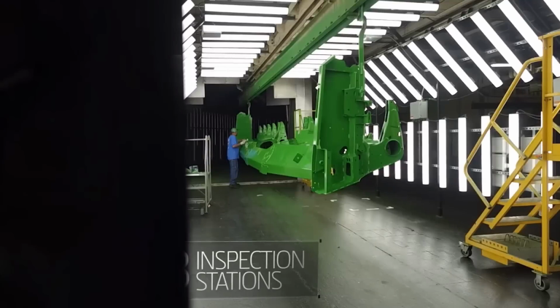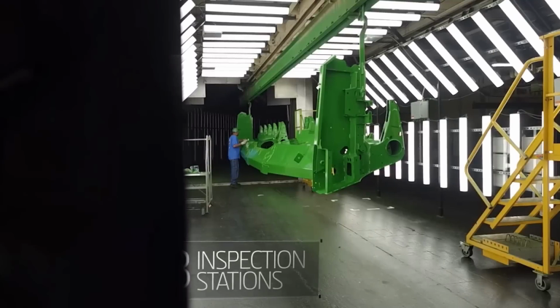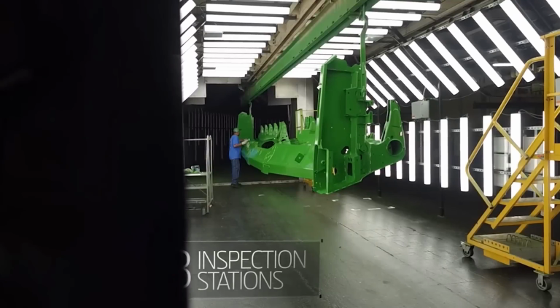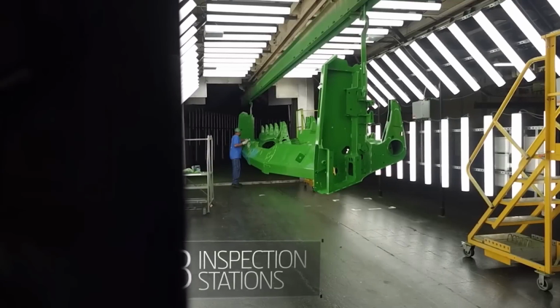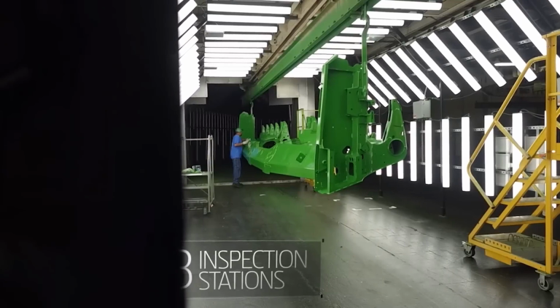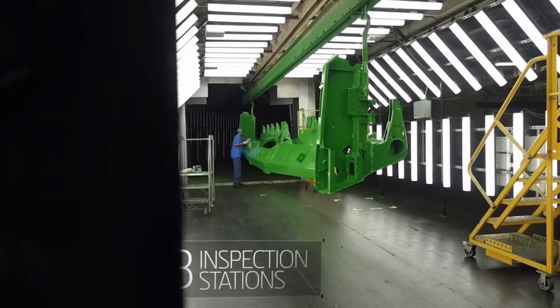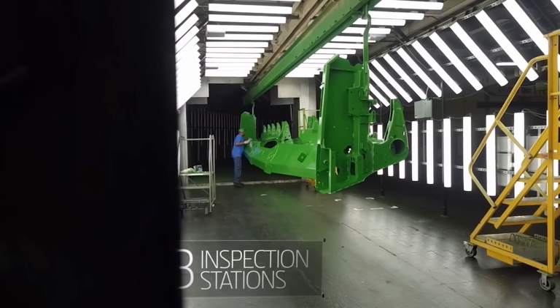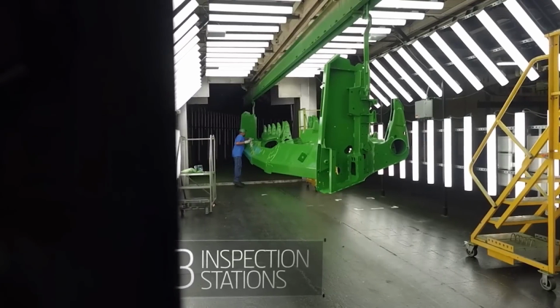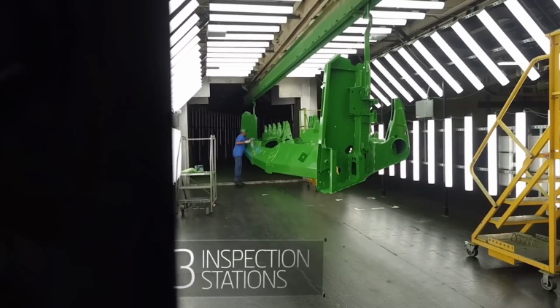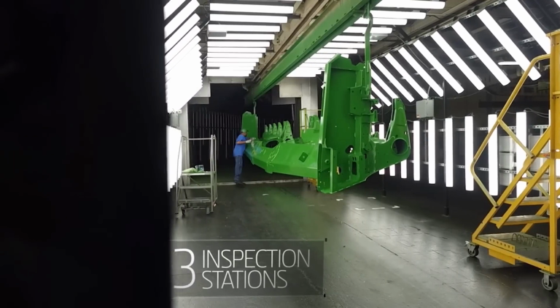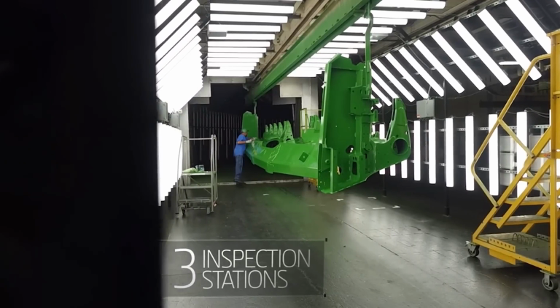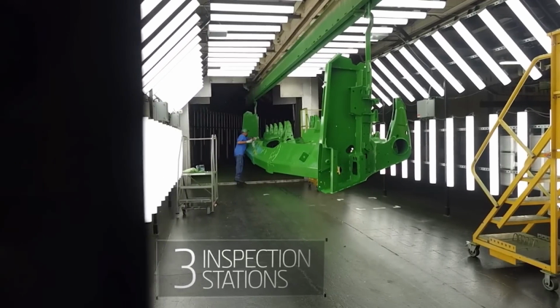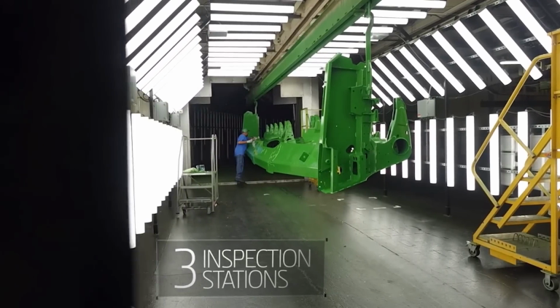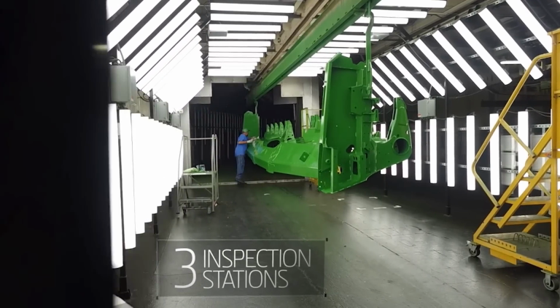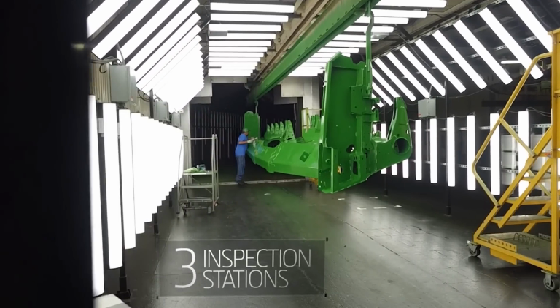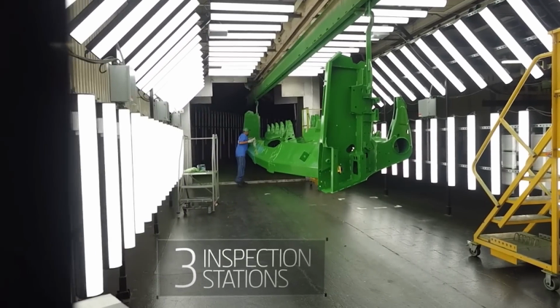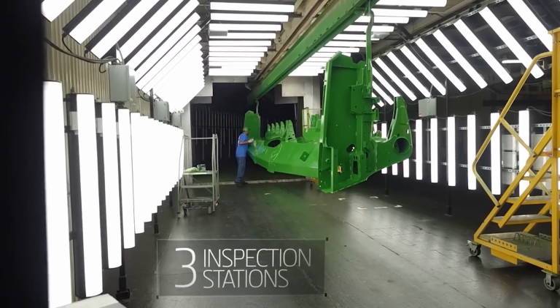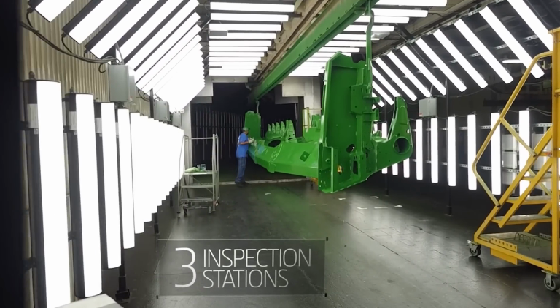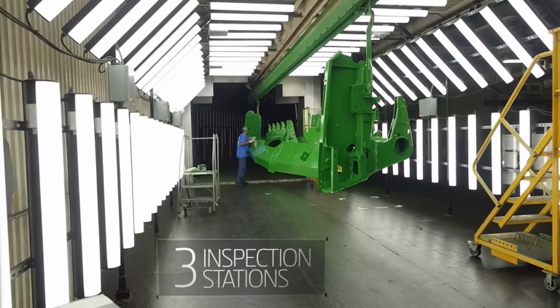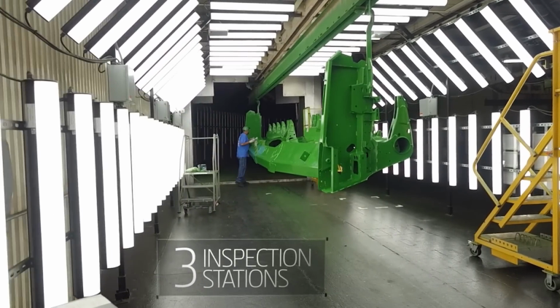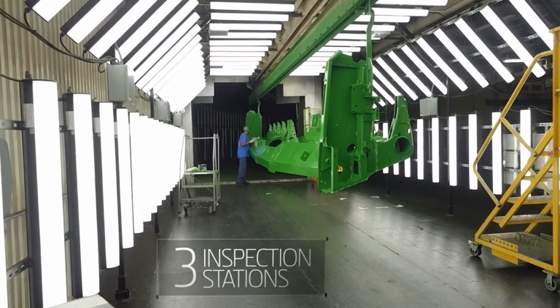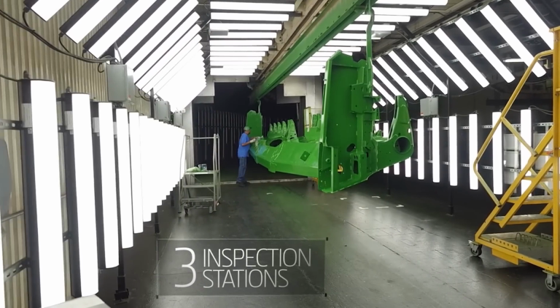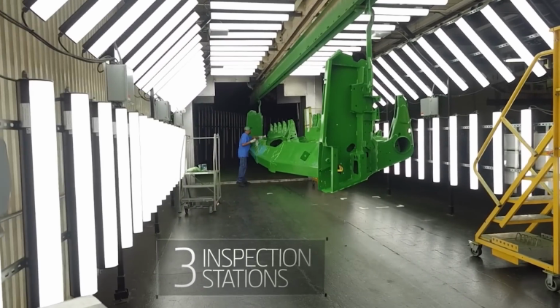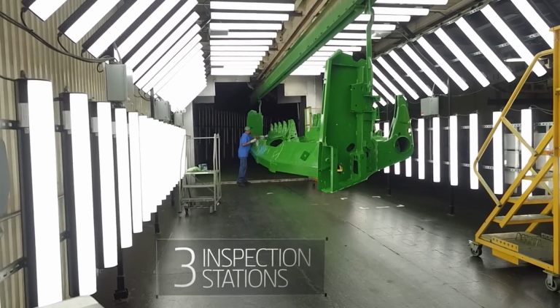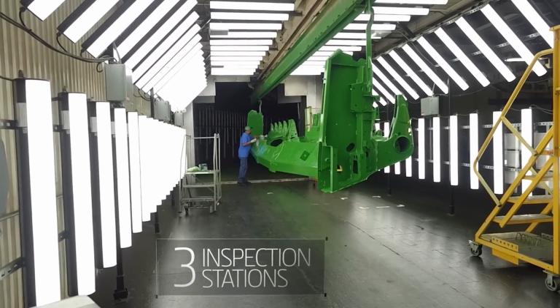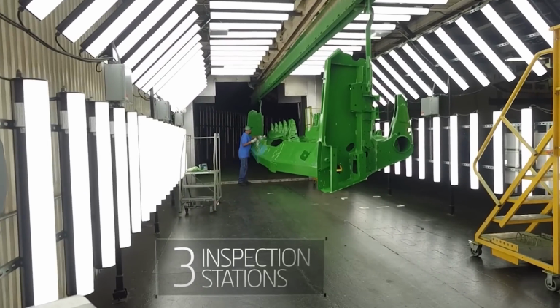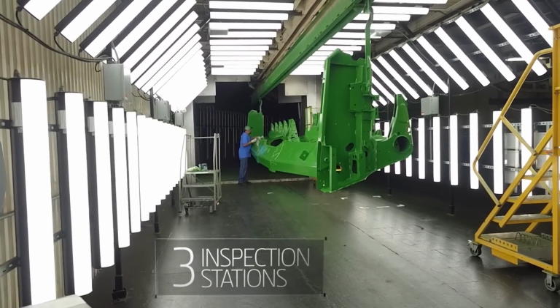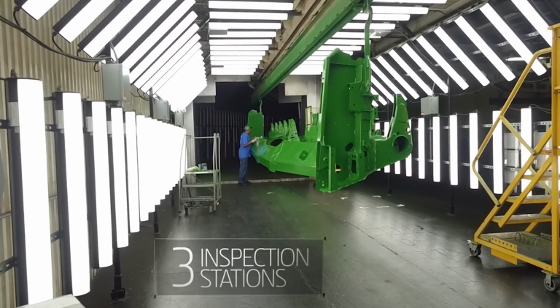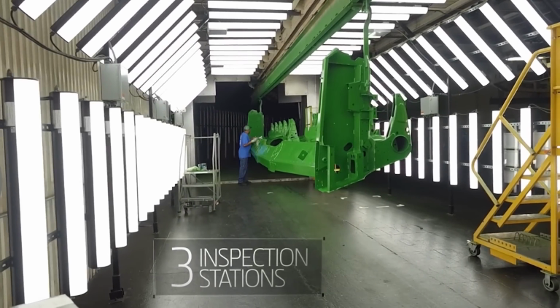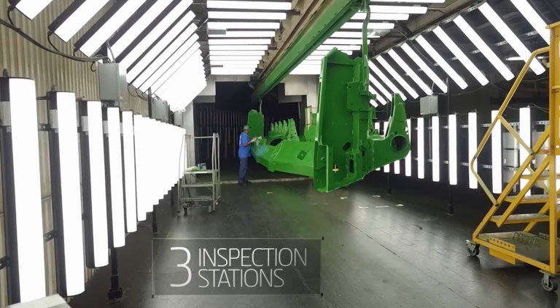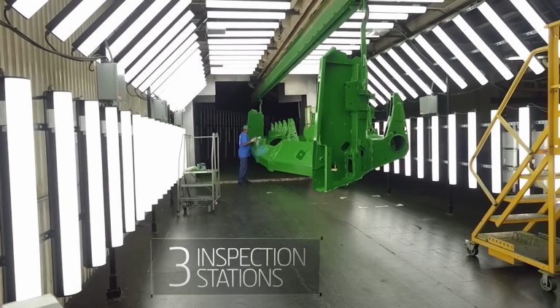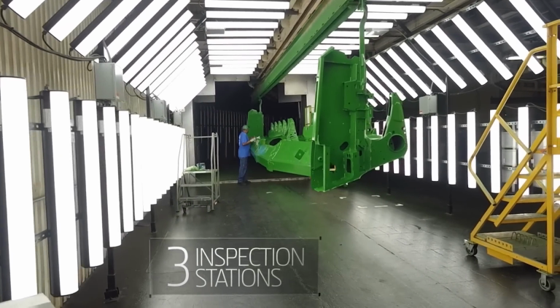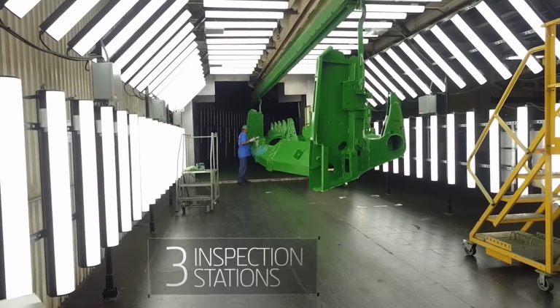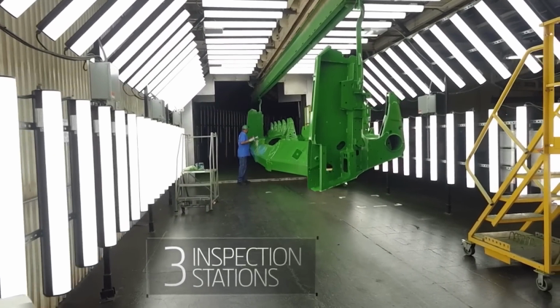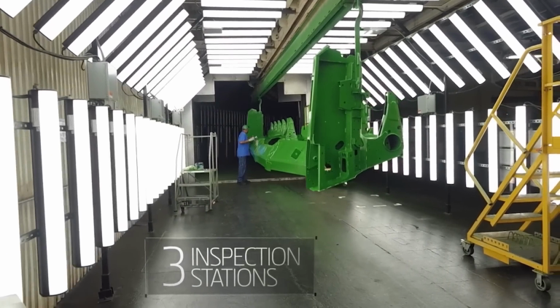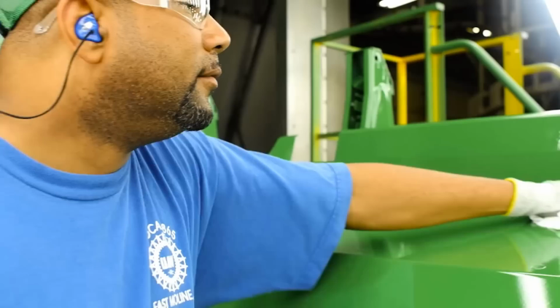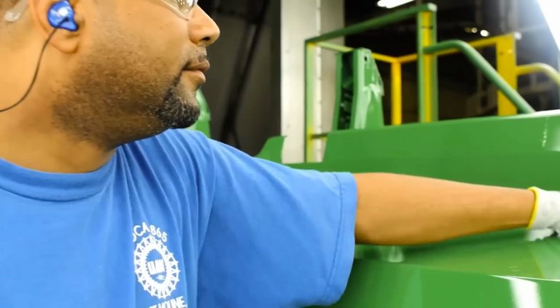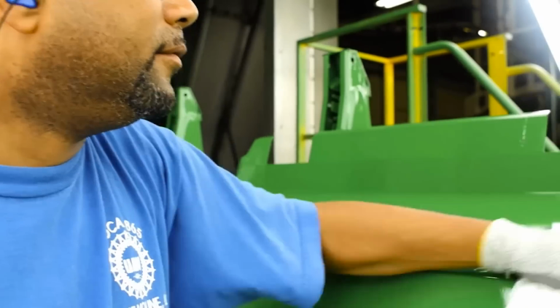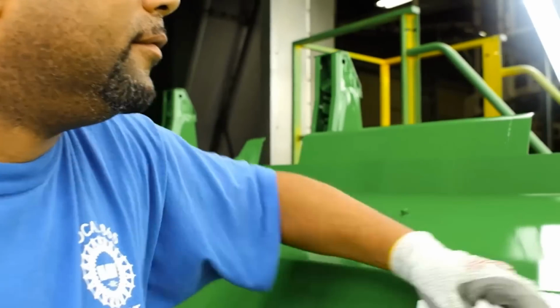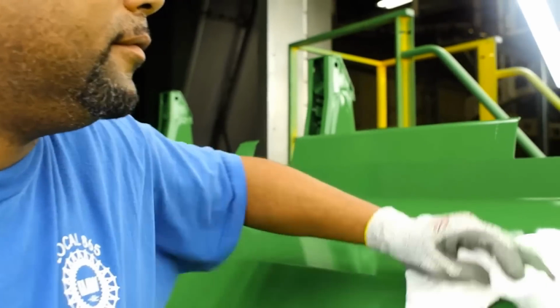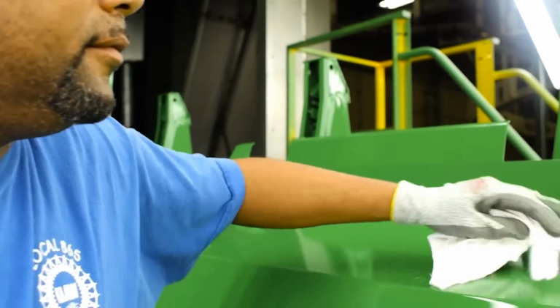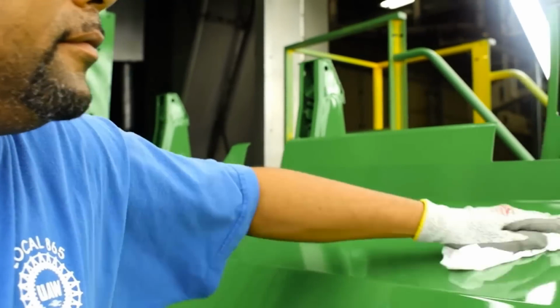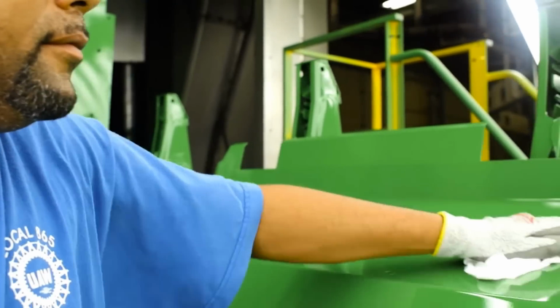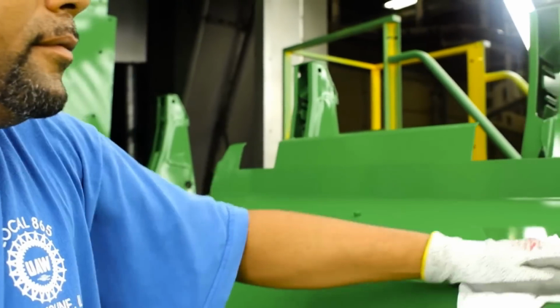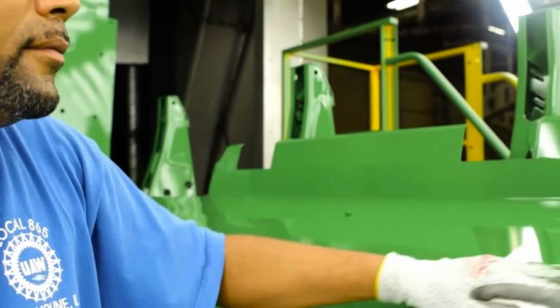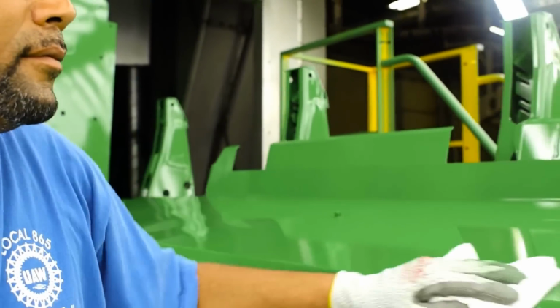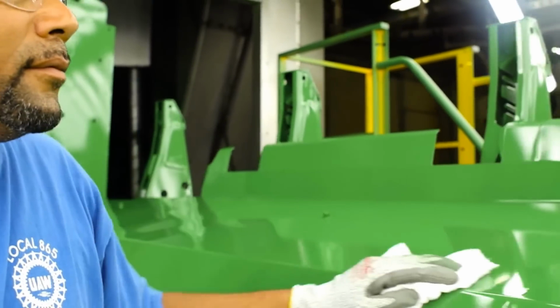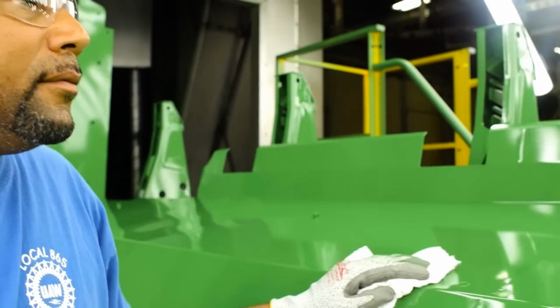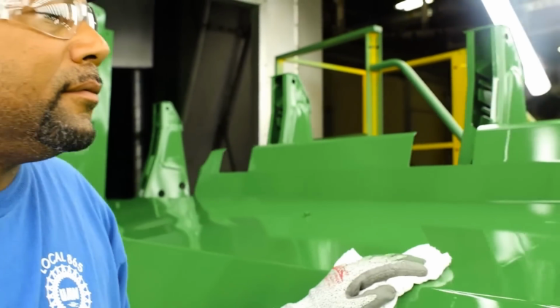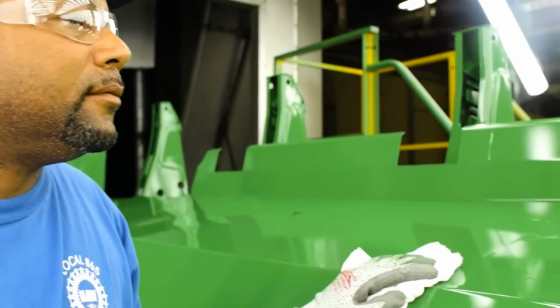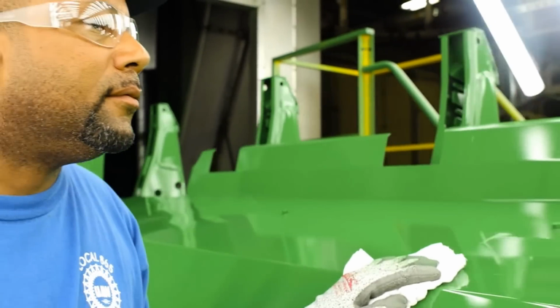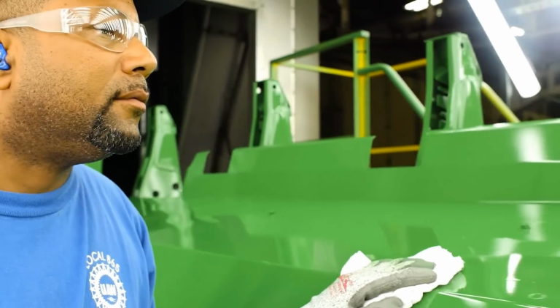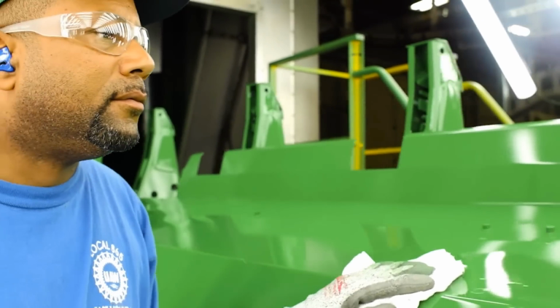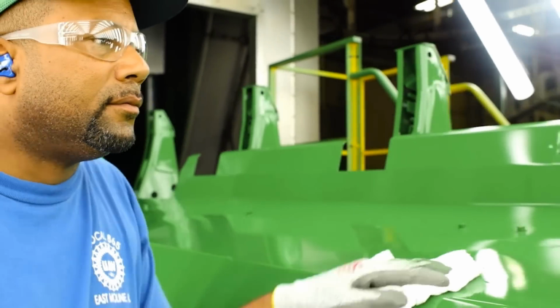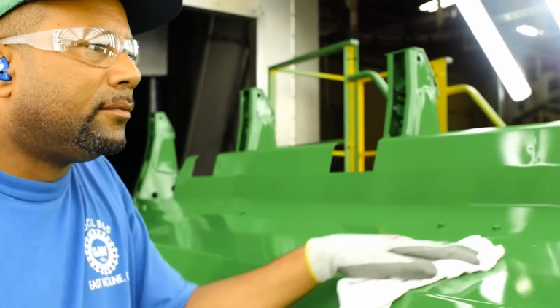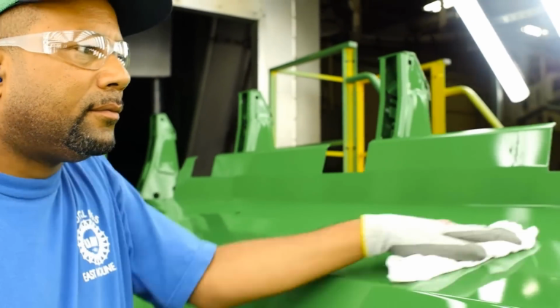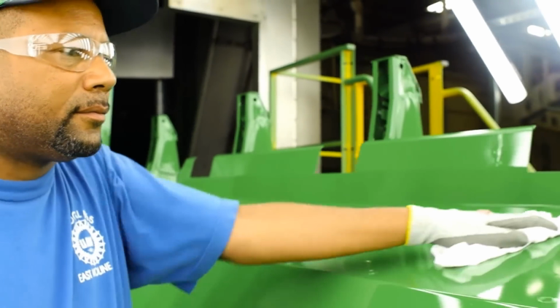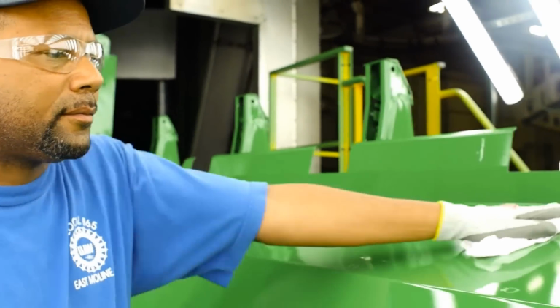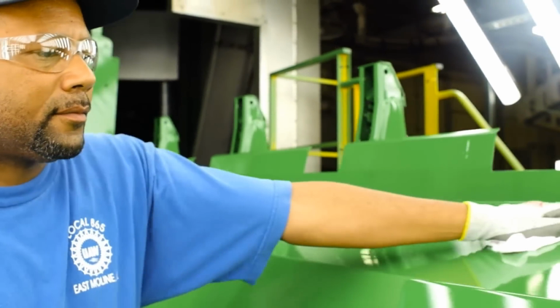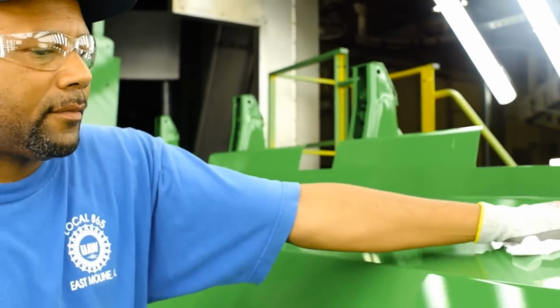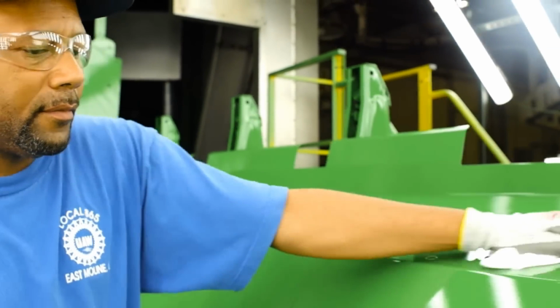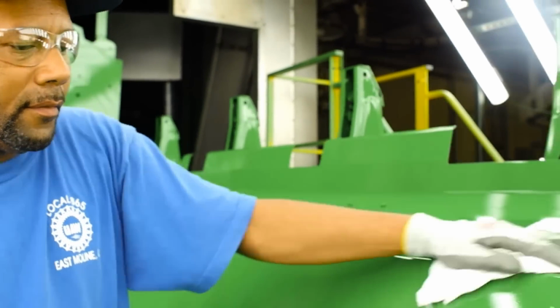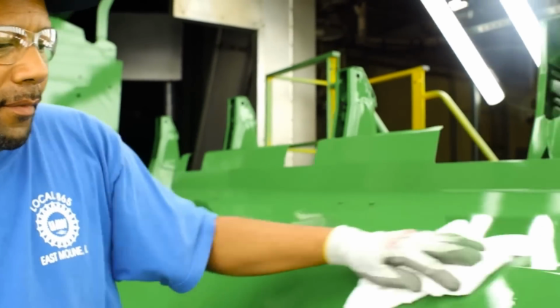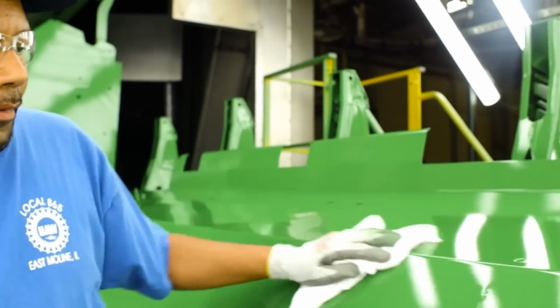Our E-coat process has 13 tanks and three inspection stations after the E-coat and topcoat to ensure paint quality. The quality check after painting is not a checklist — it's dynamic, based on what our inspectors see.